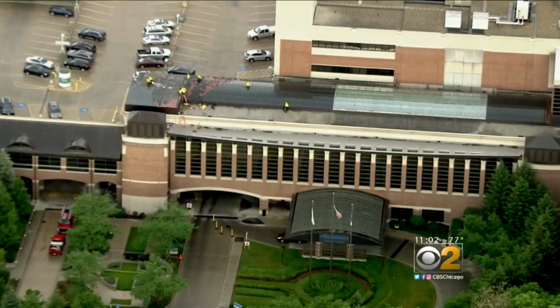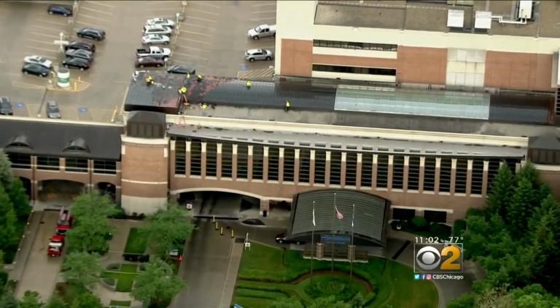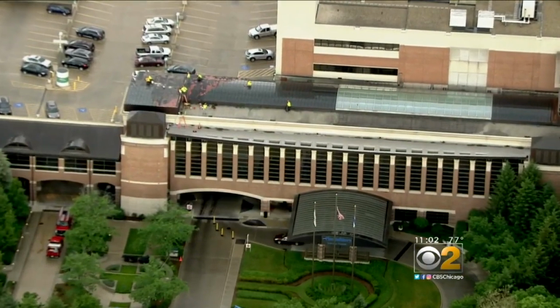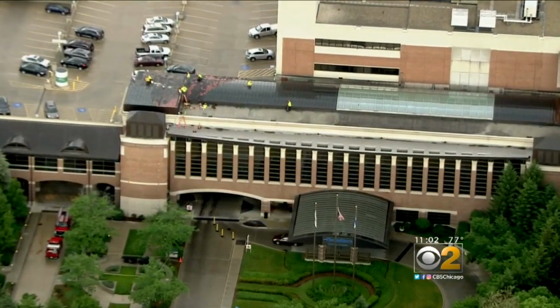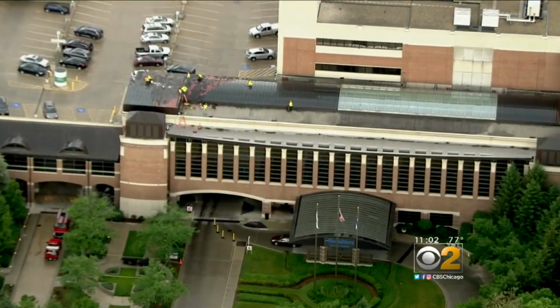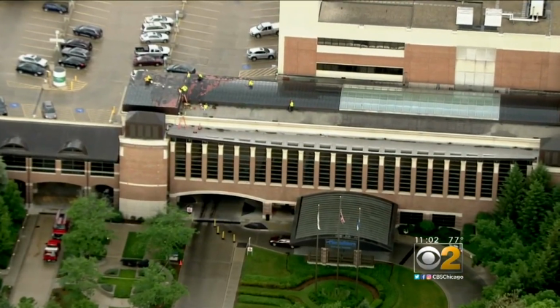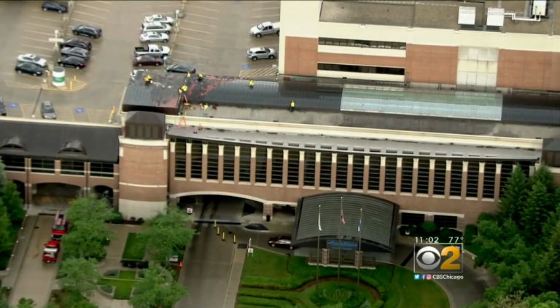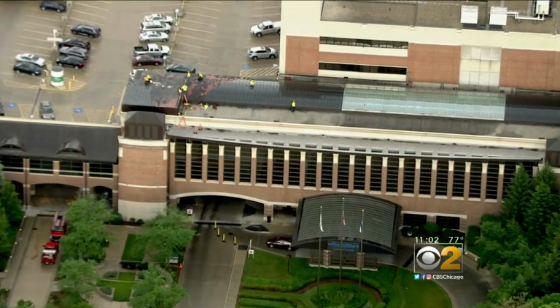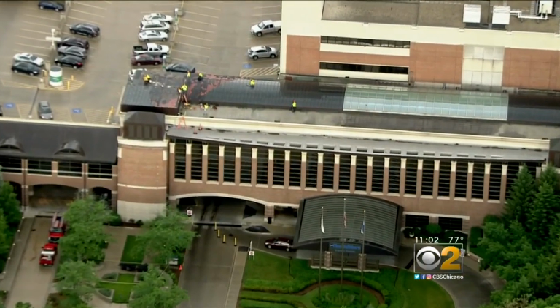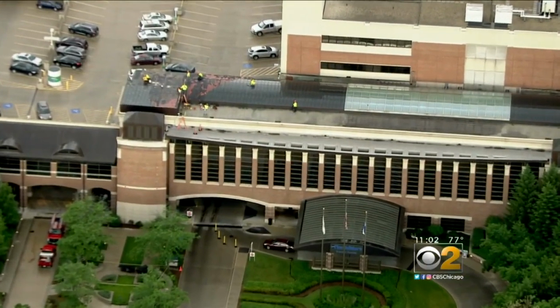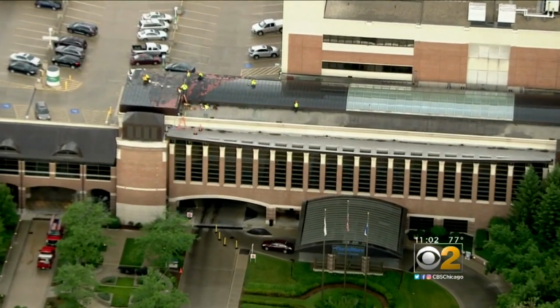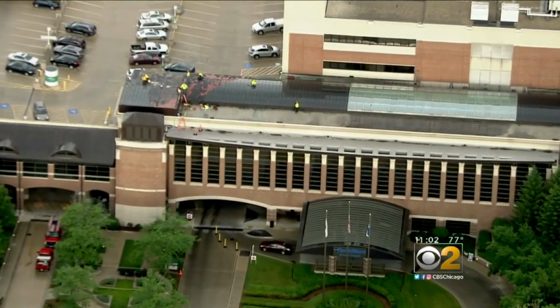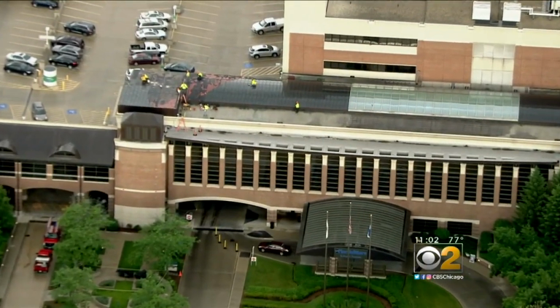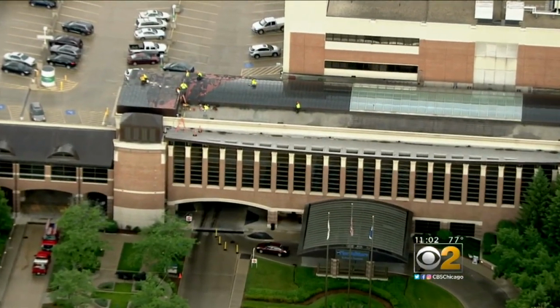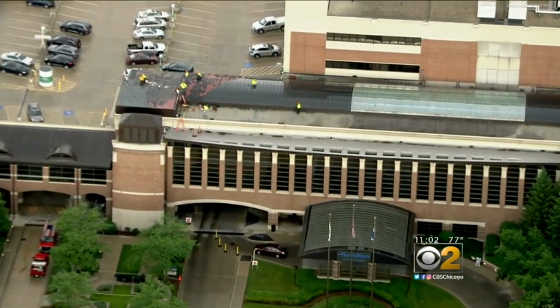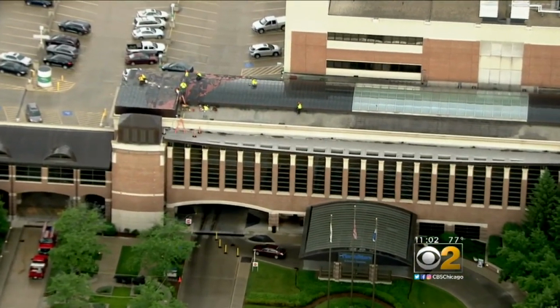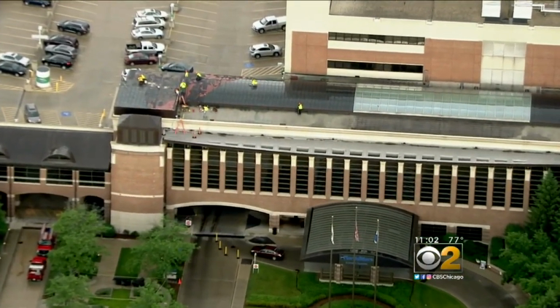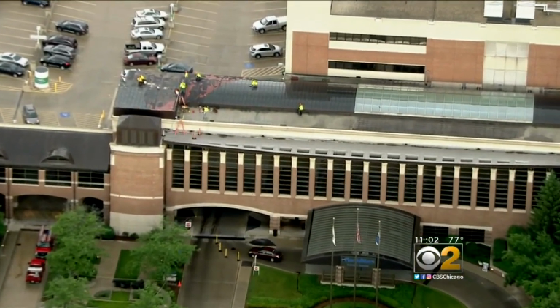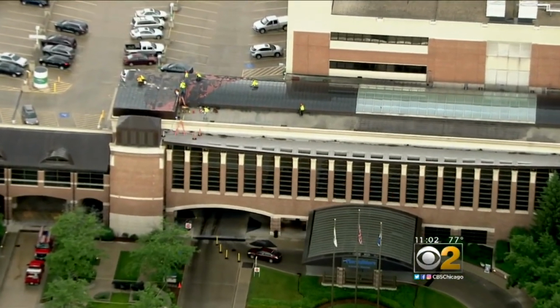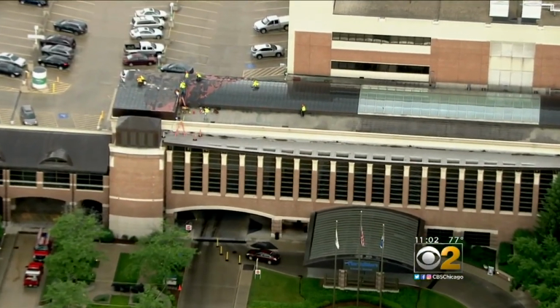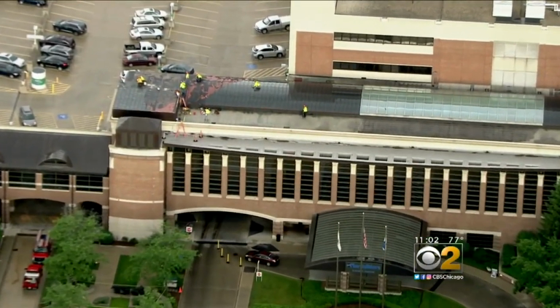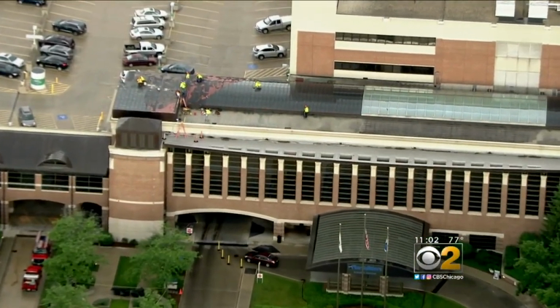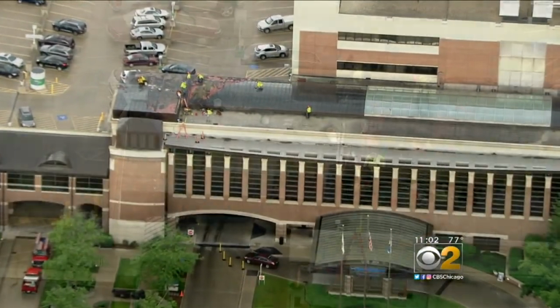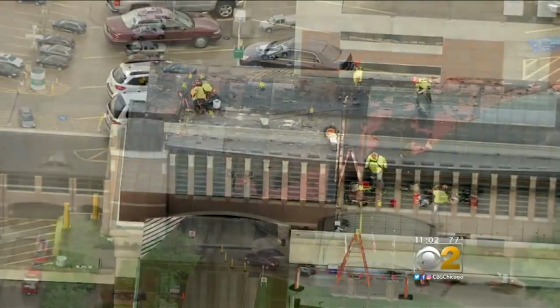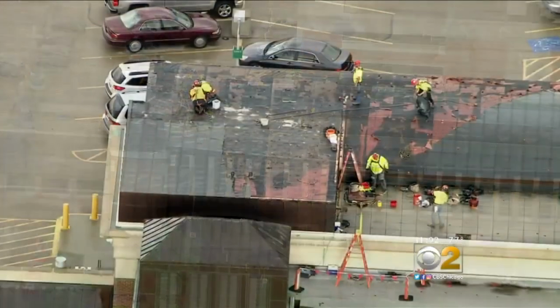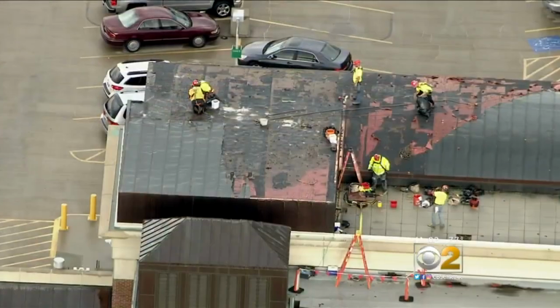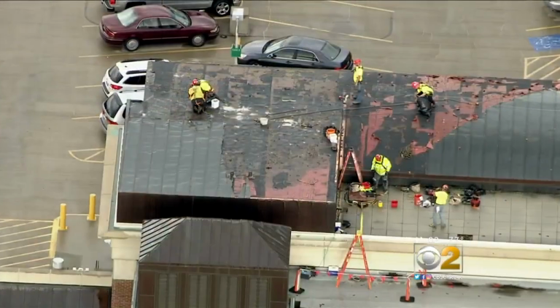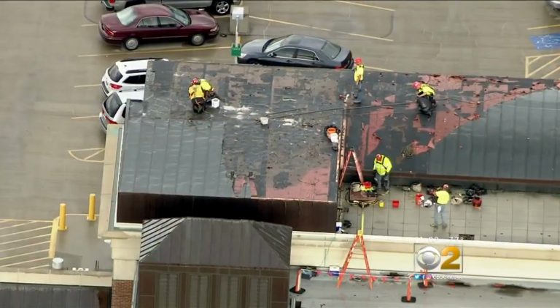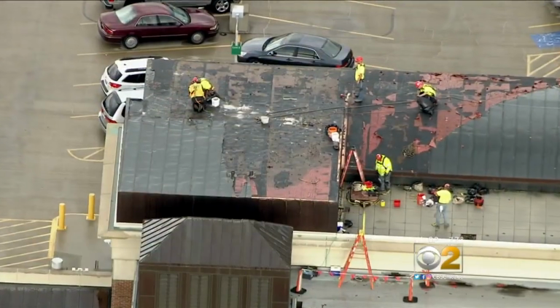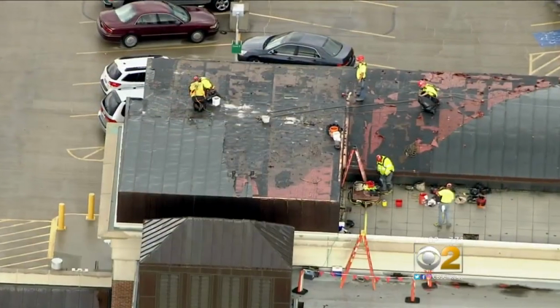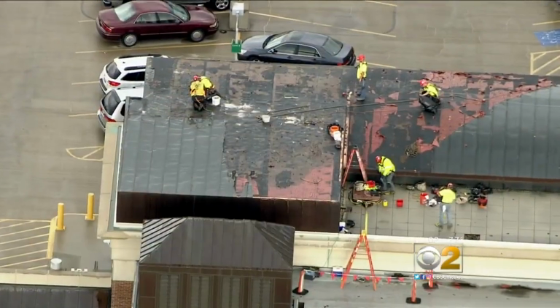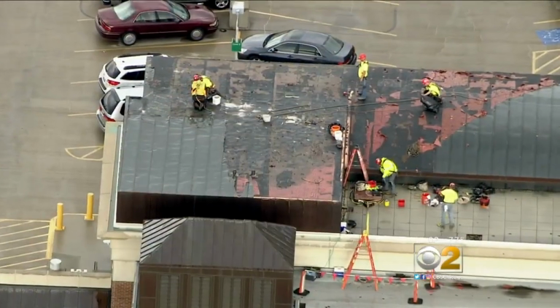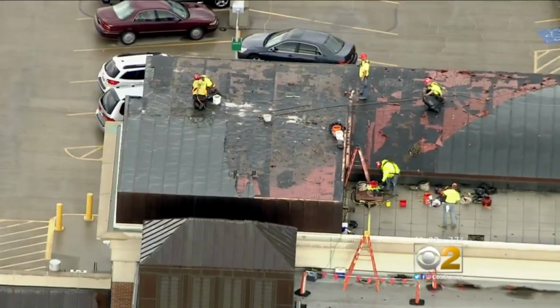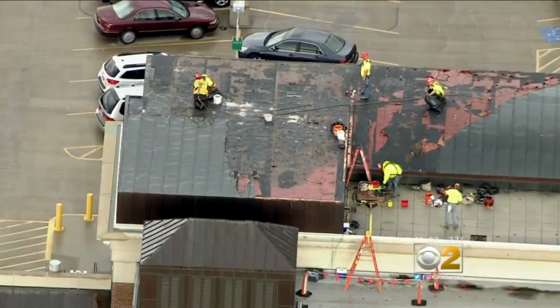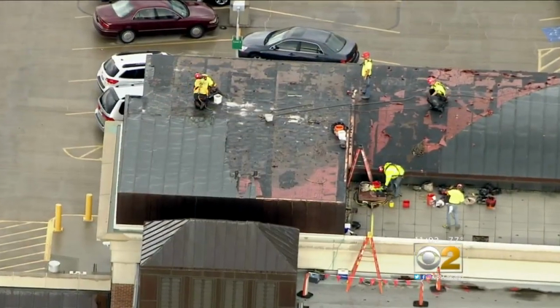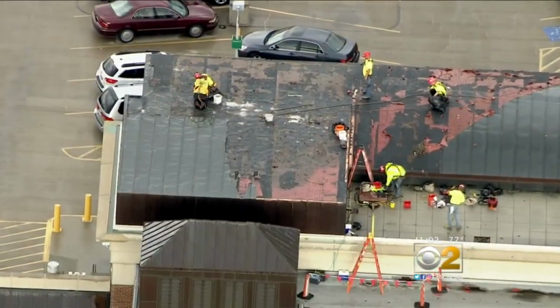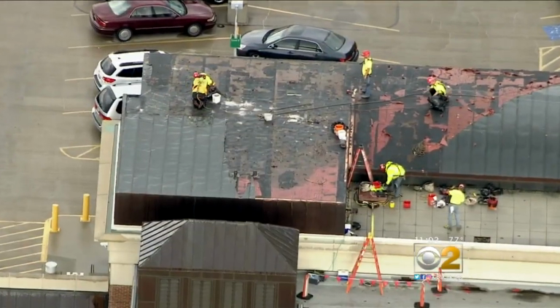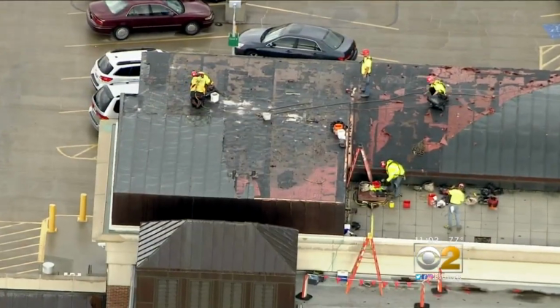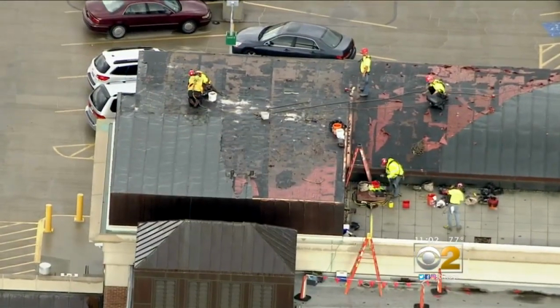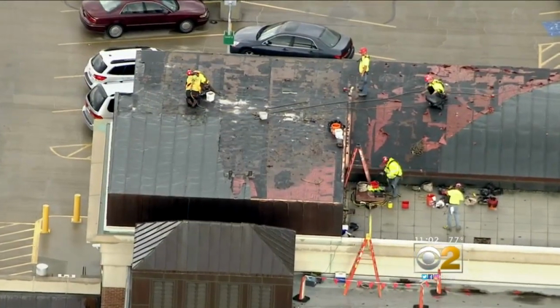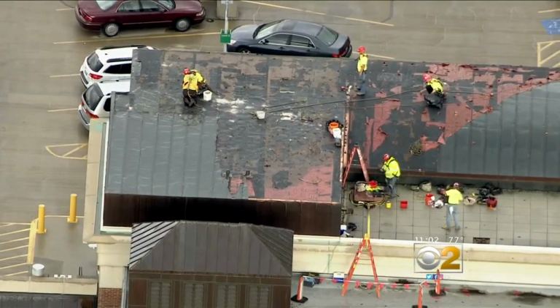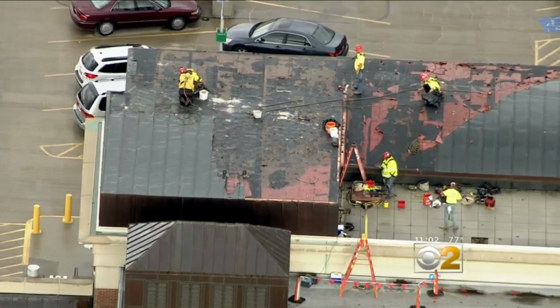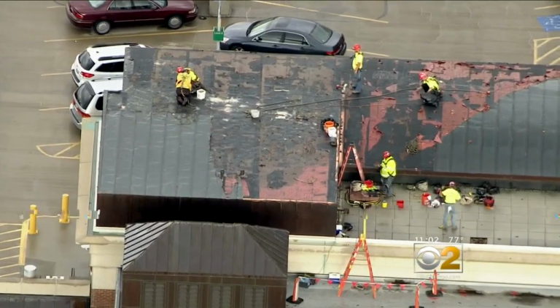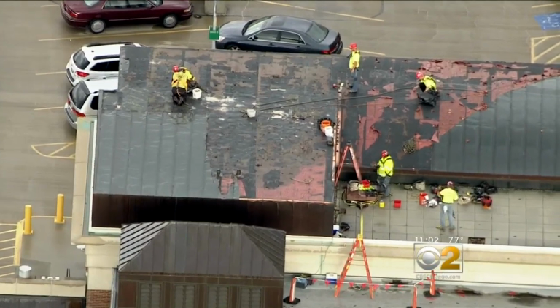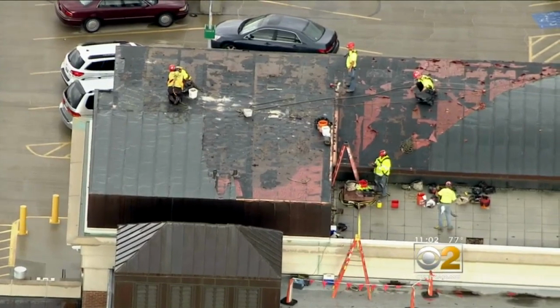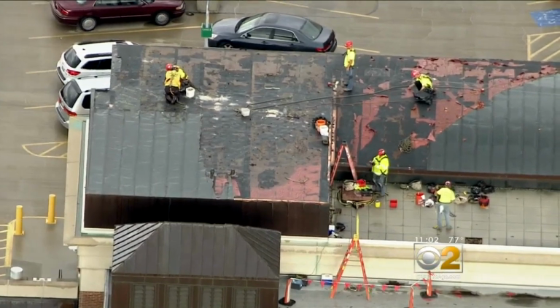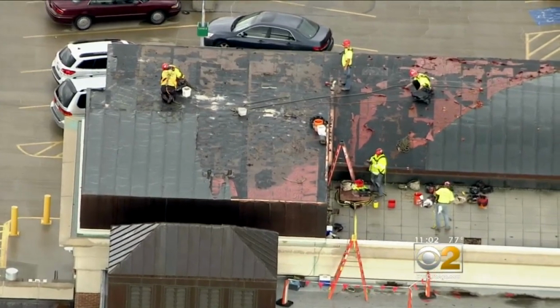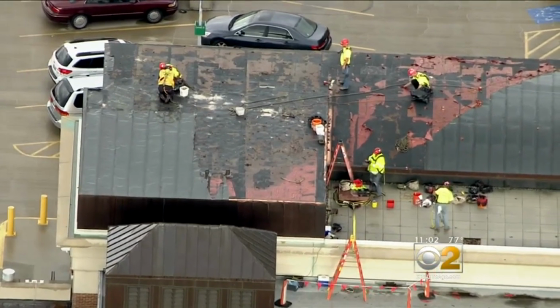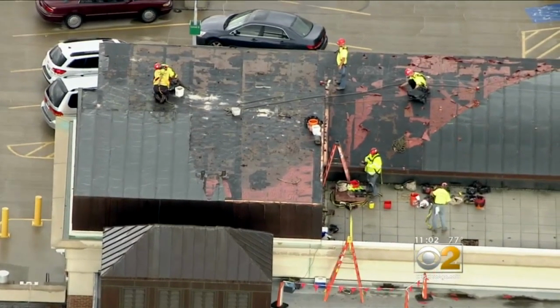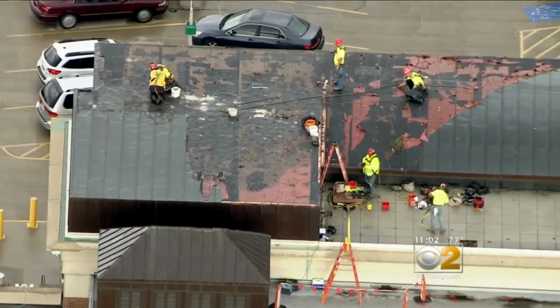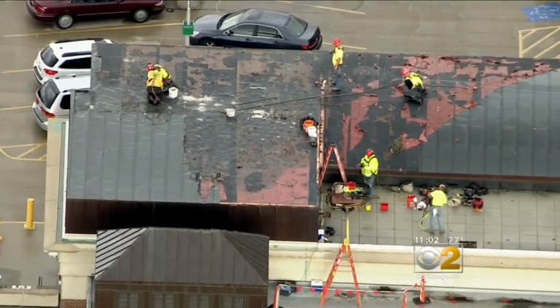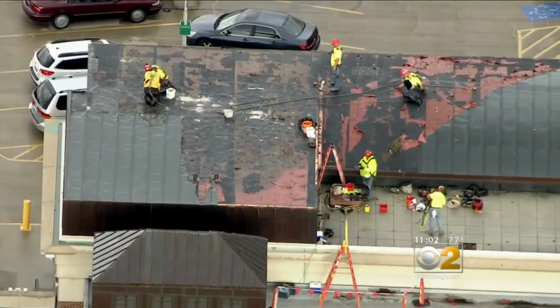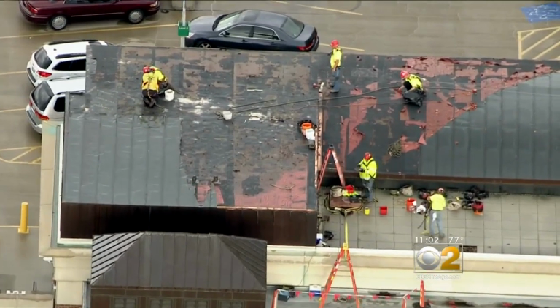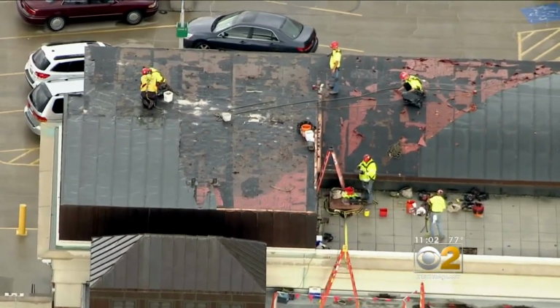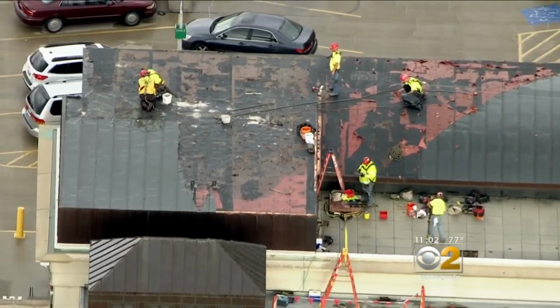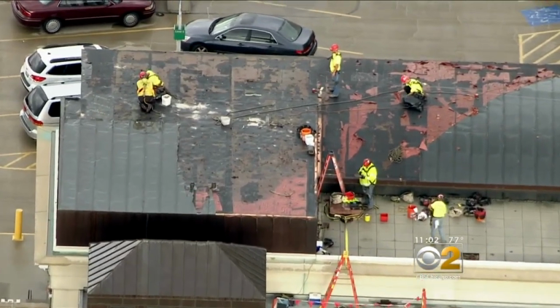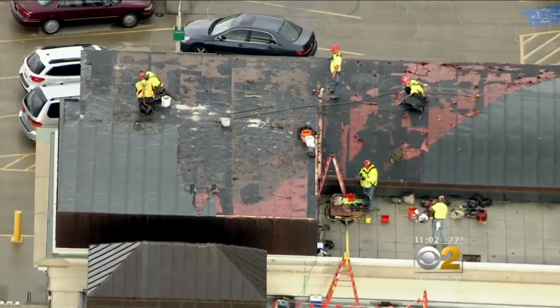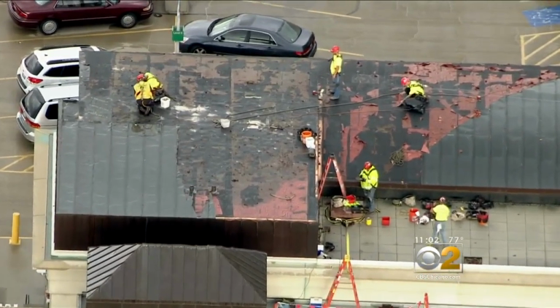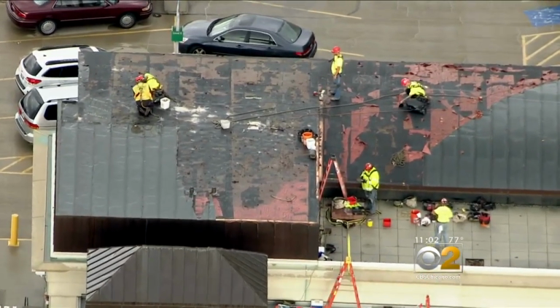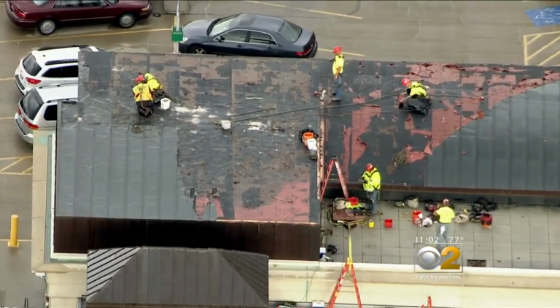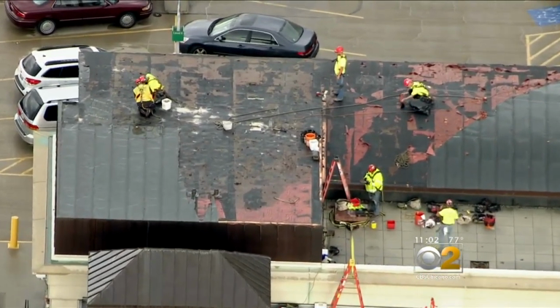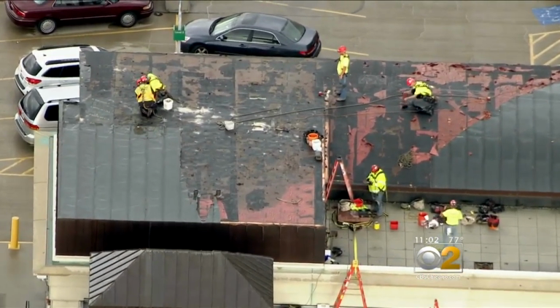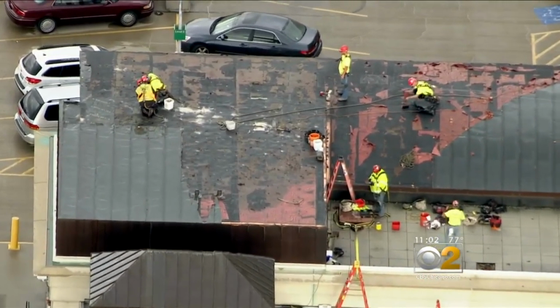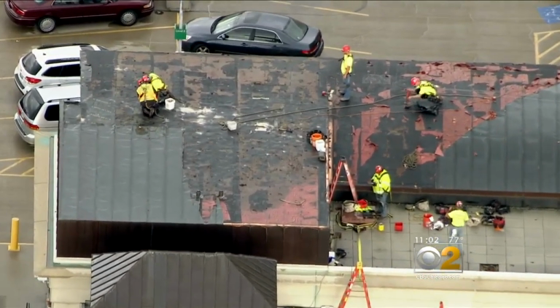The severe weather also tore off part of the roof of a parking garage at North Shore Evanston Hospital and caused minor flooding. It, however, did not disrupt hospital operations.